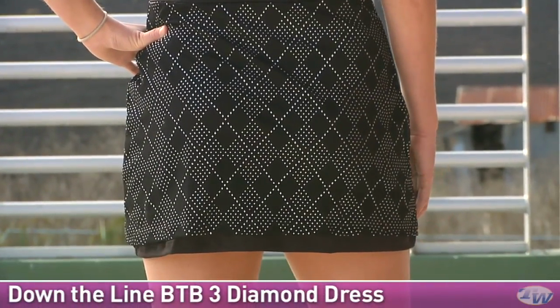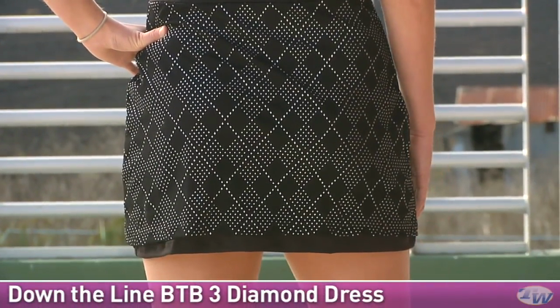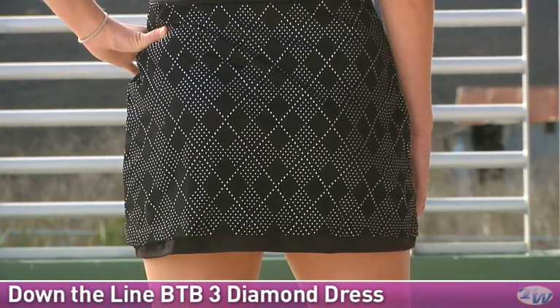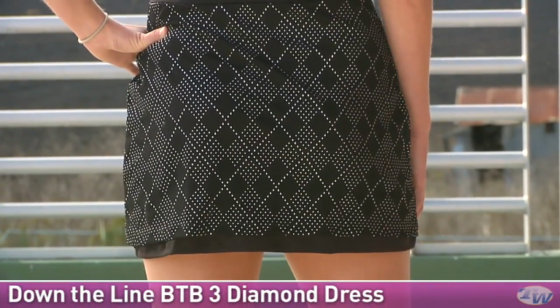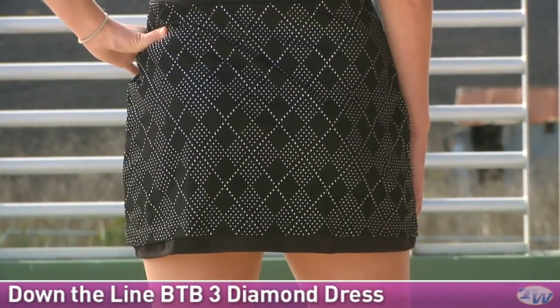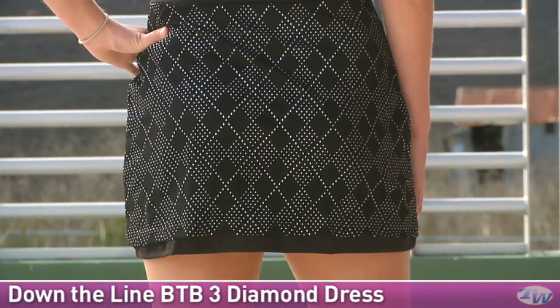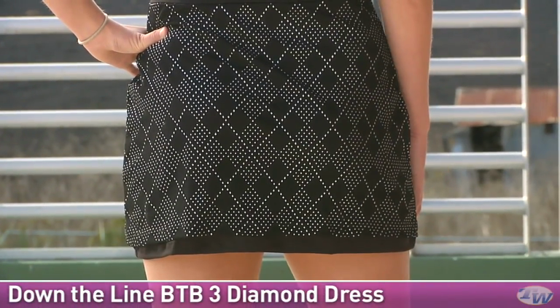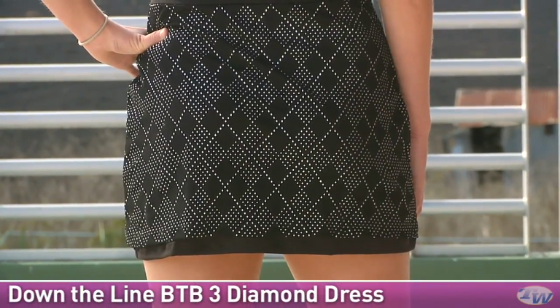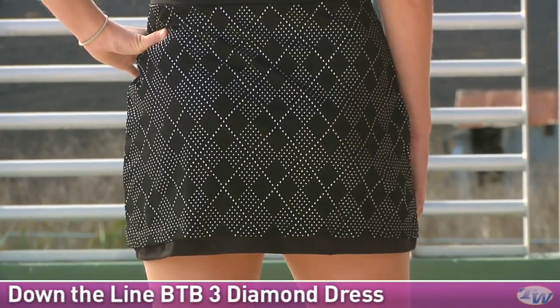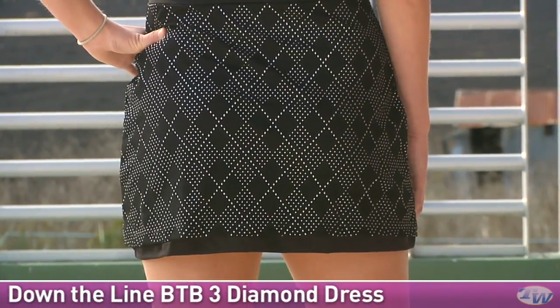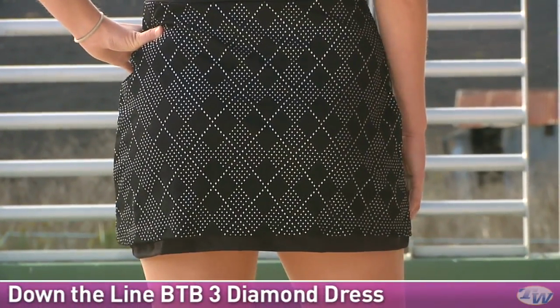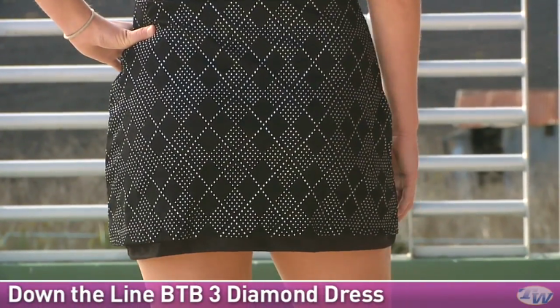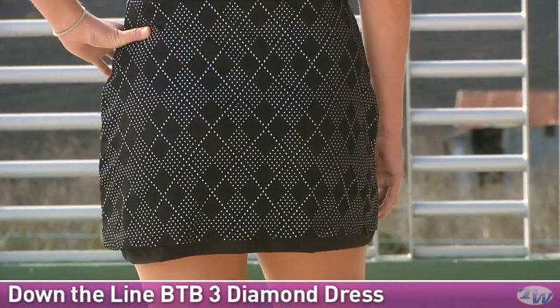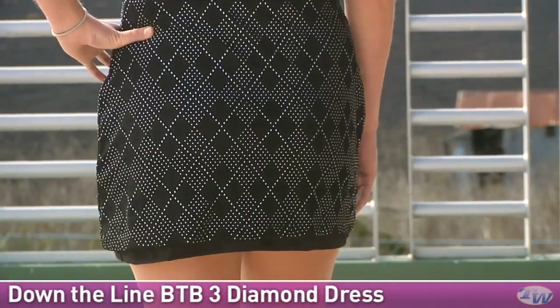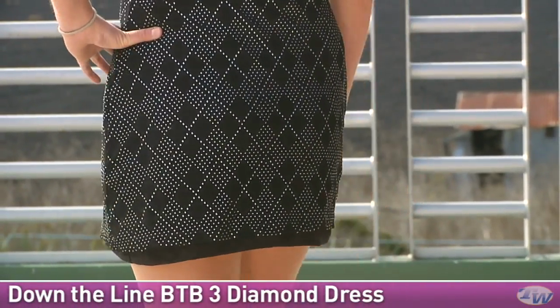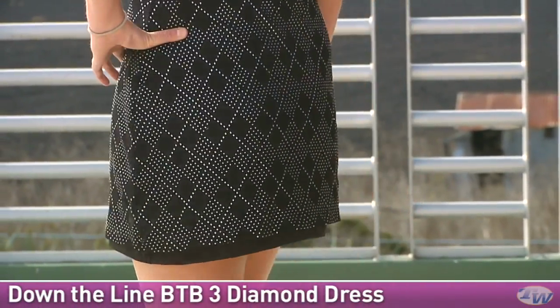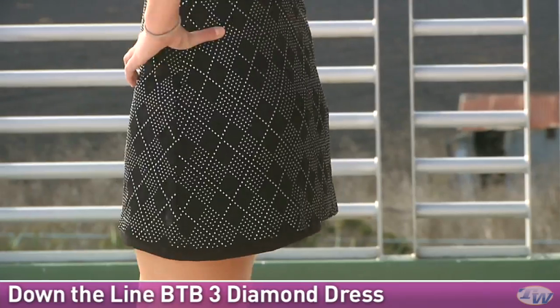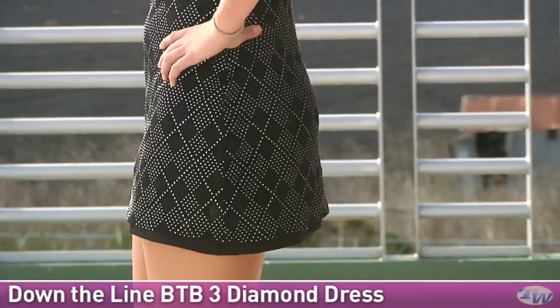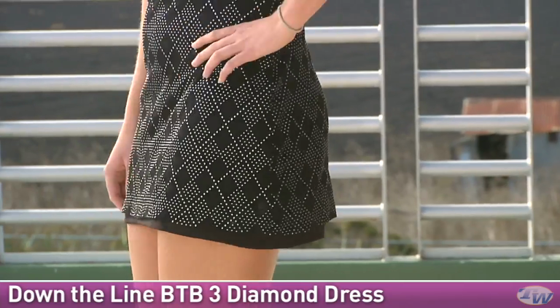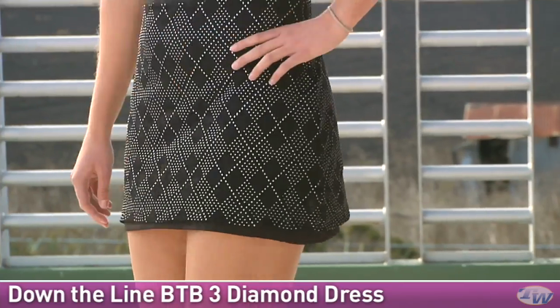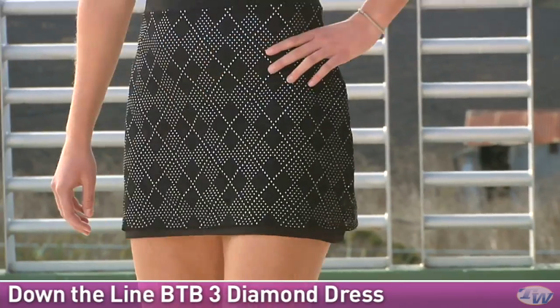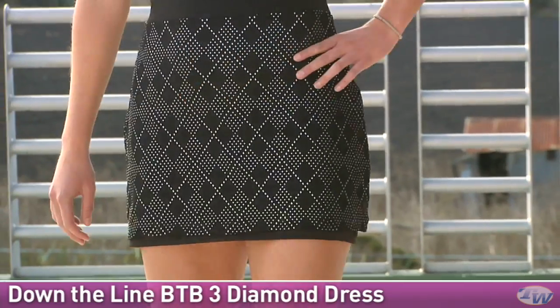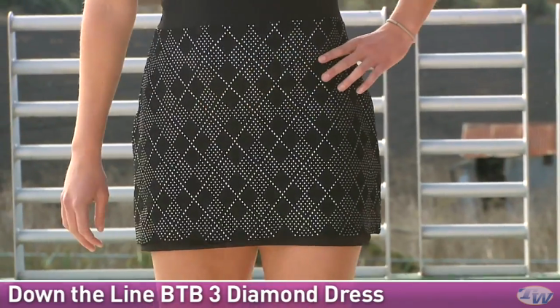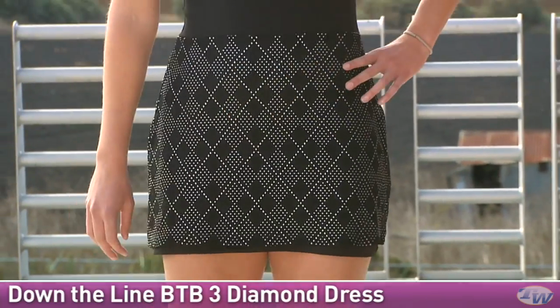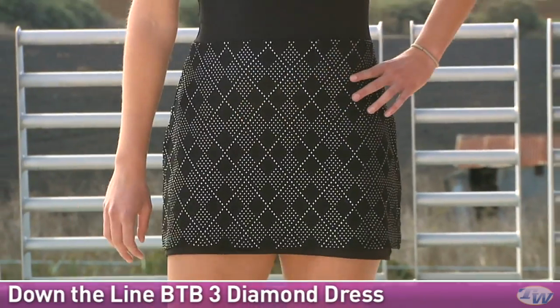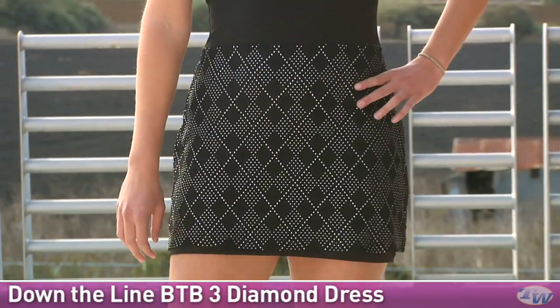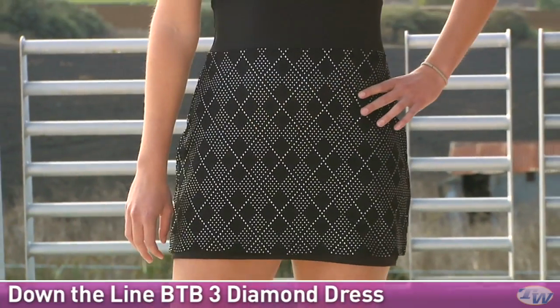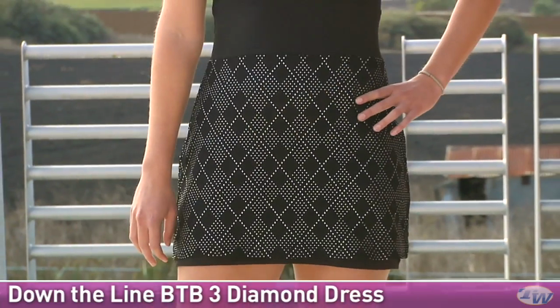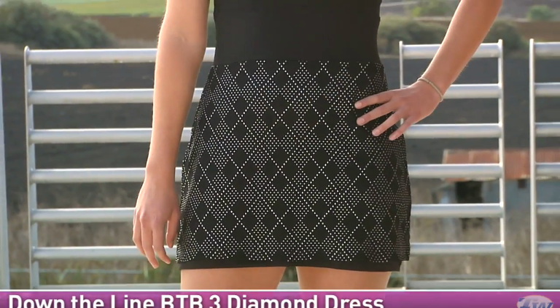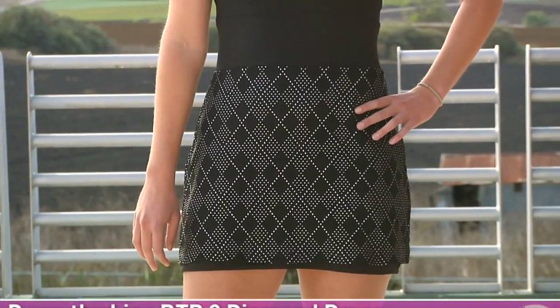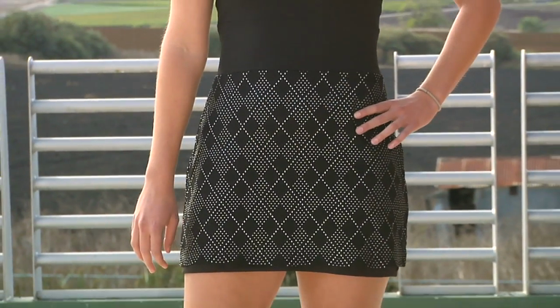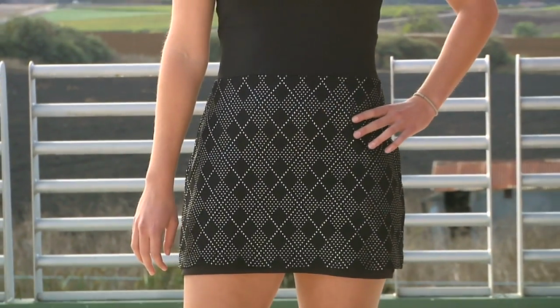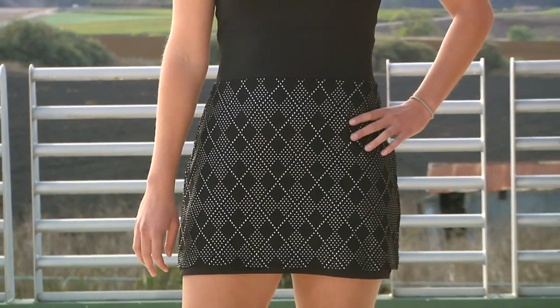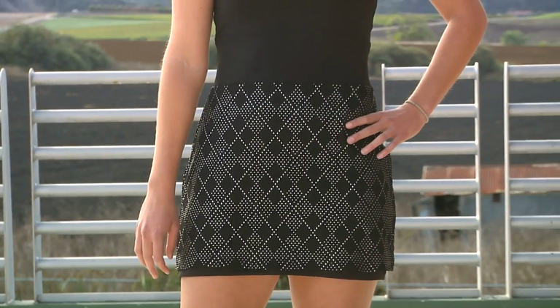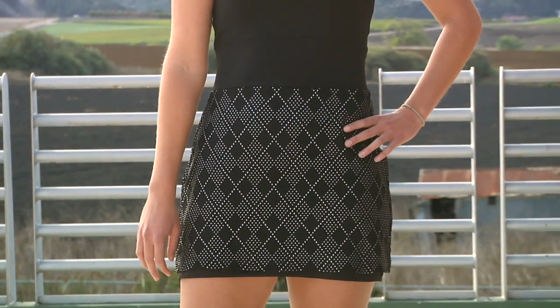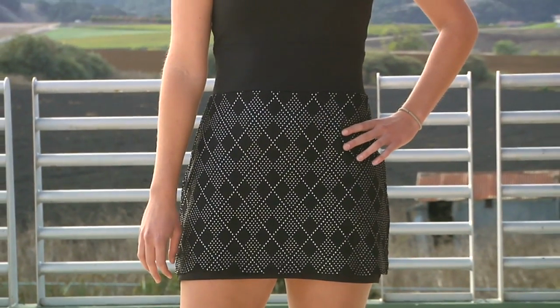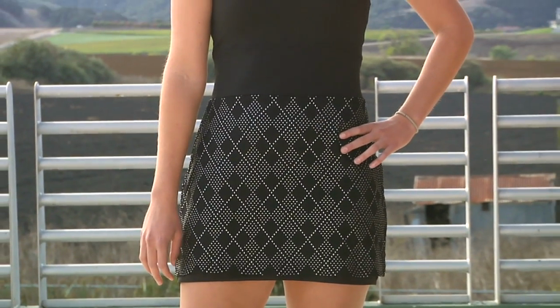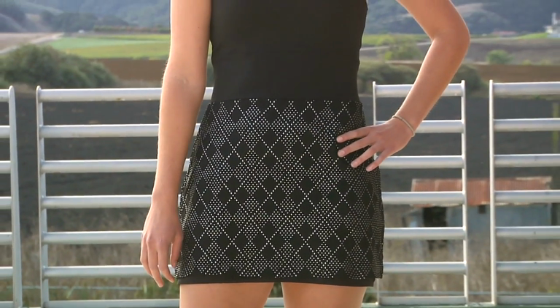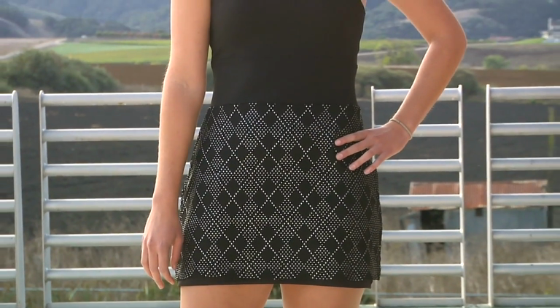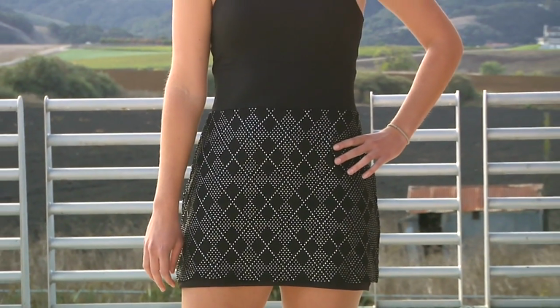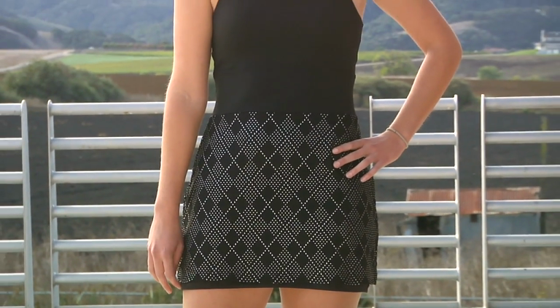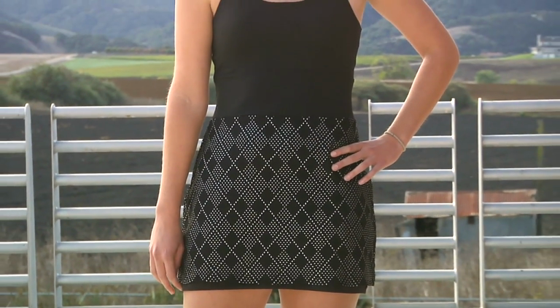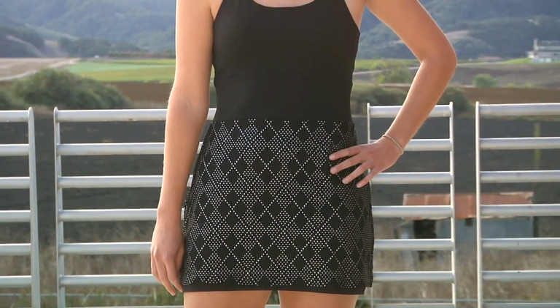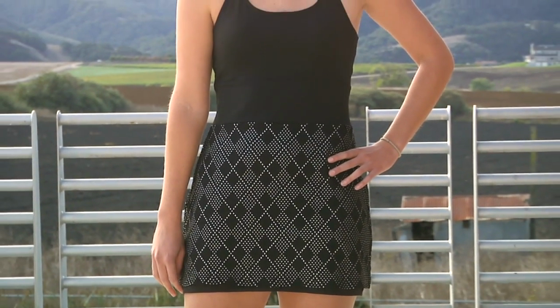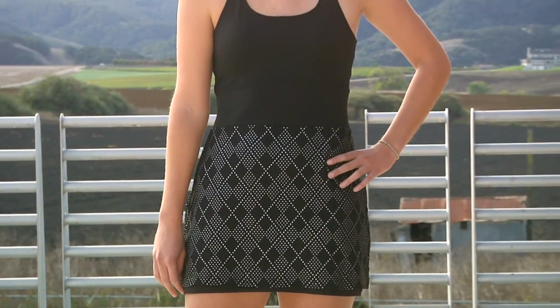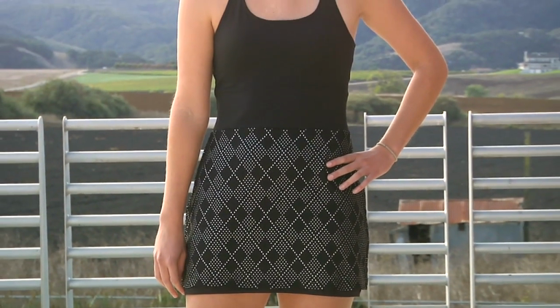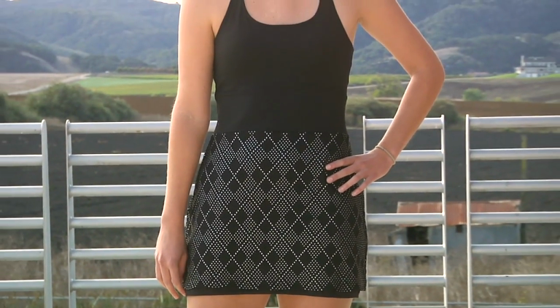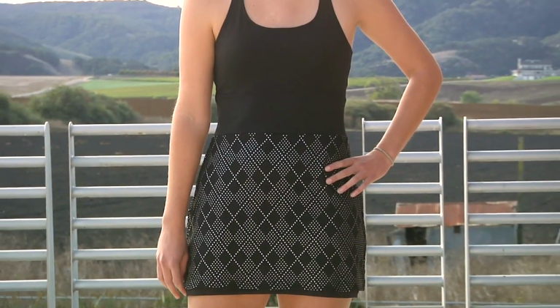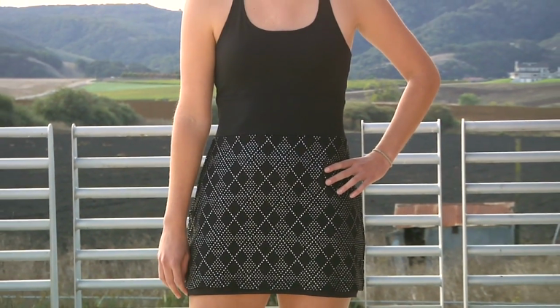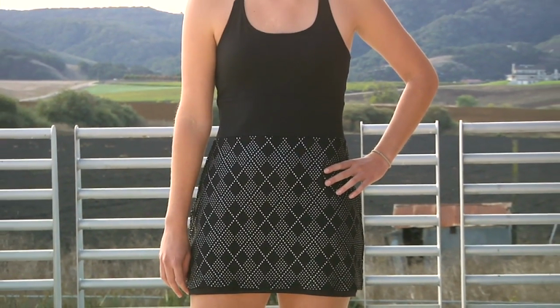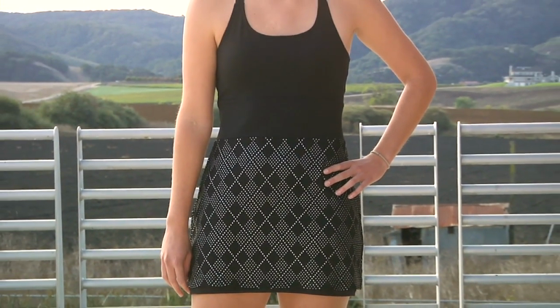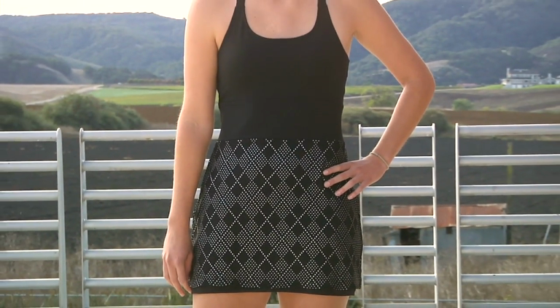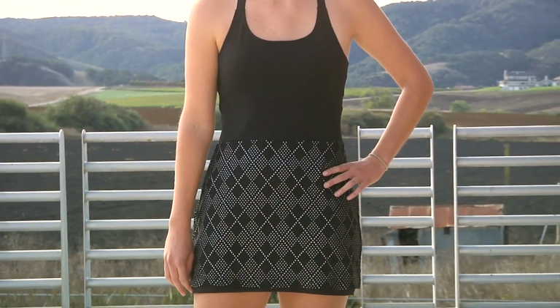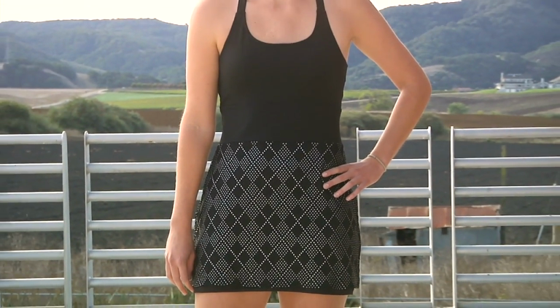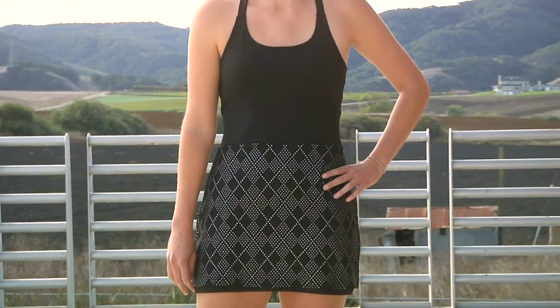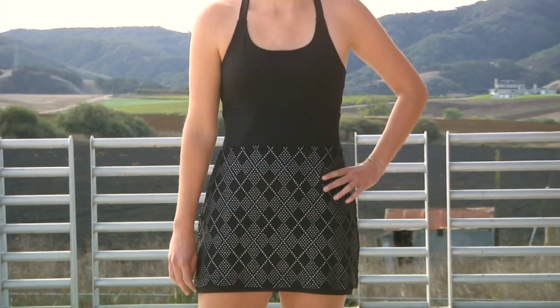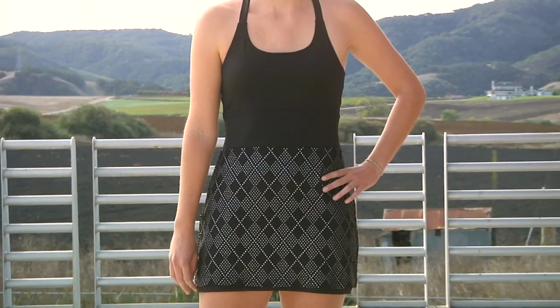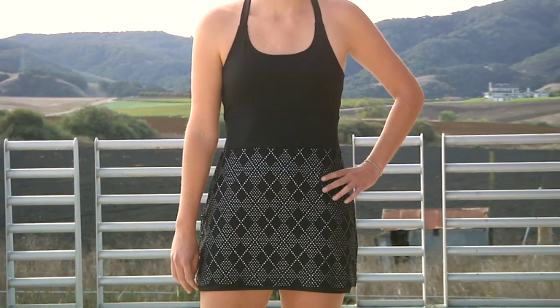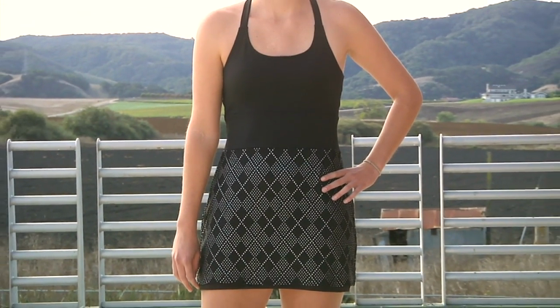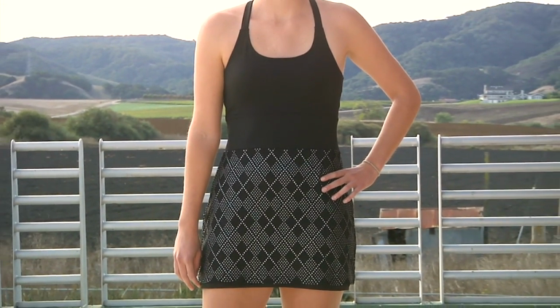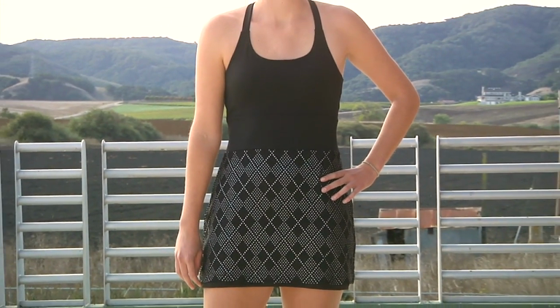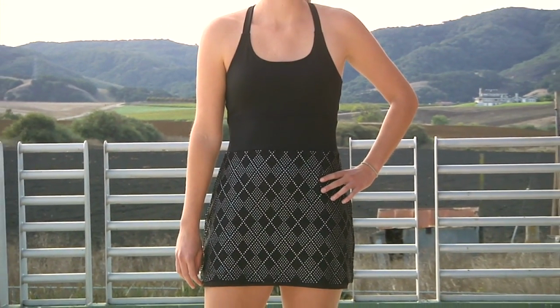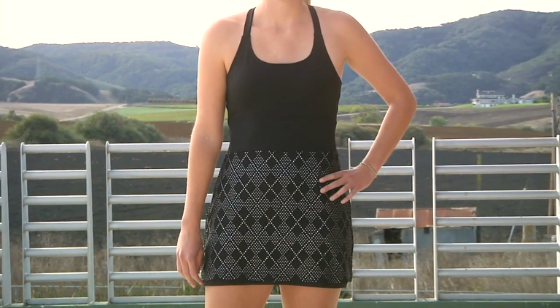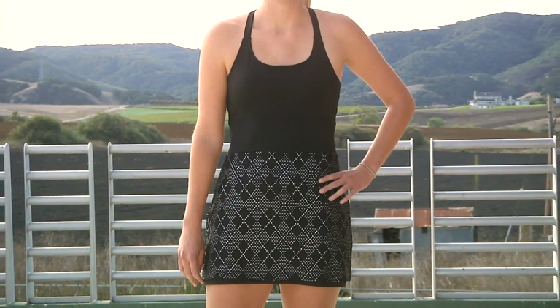And one last look at the front. This is Brittany, and she's wearing the Down the Line B2B3 Diamond Dress.